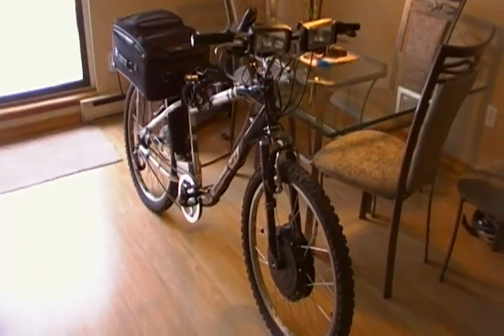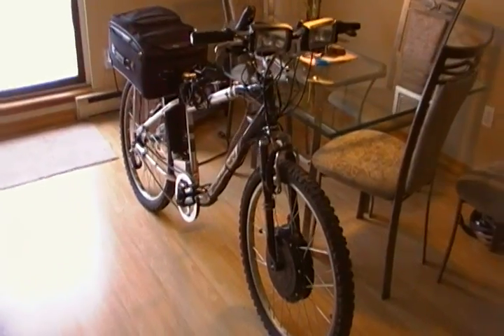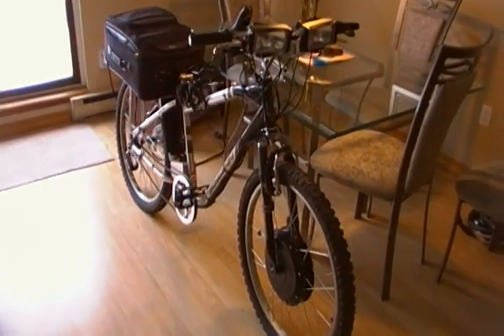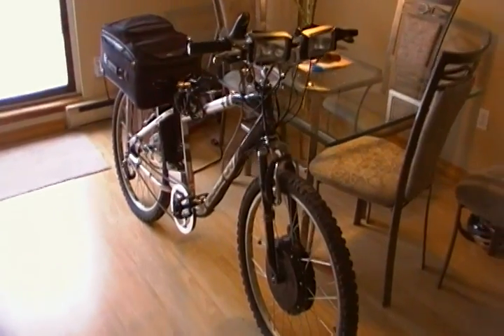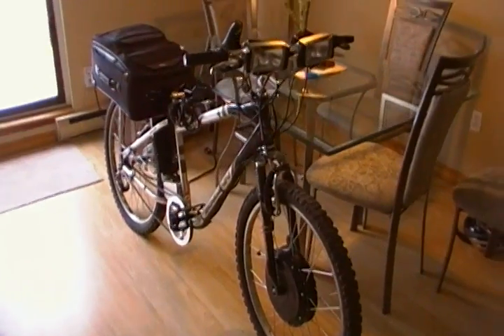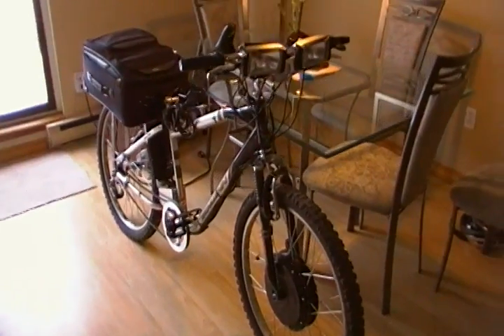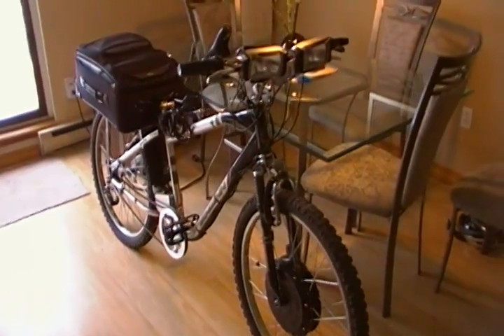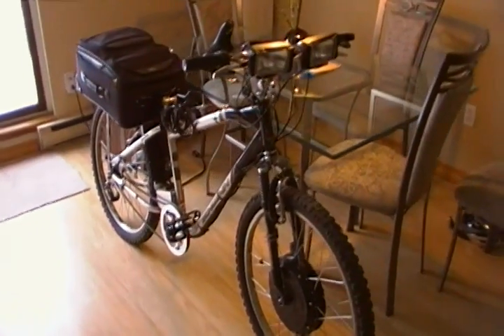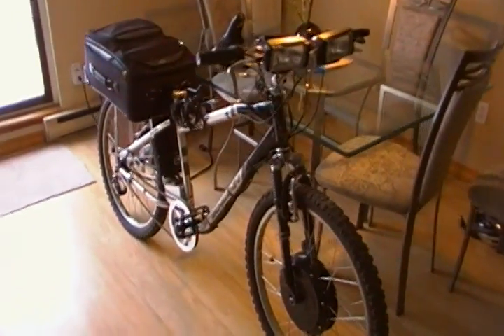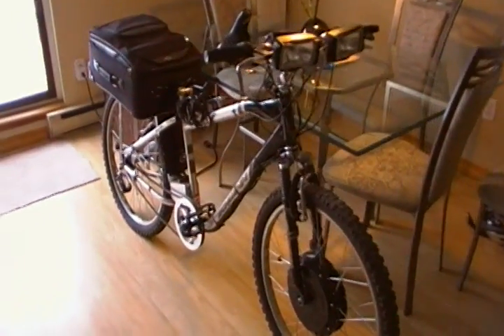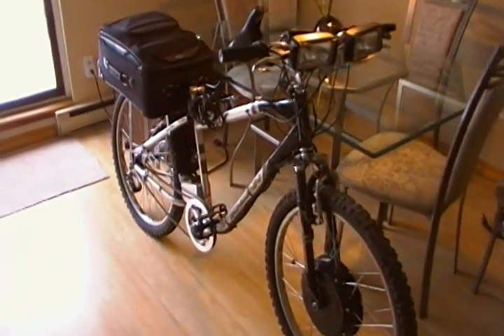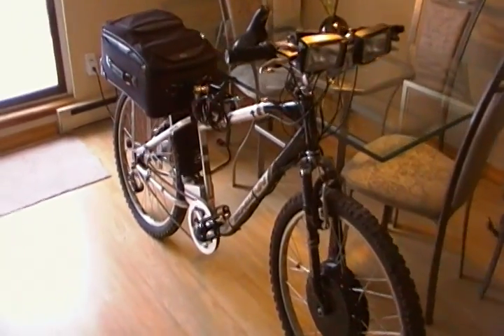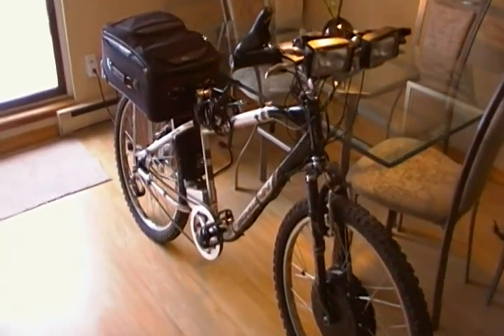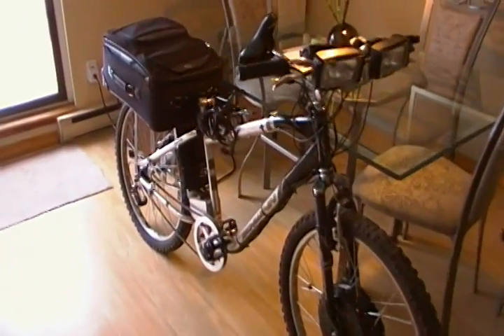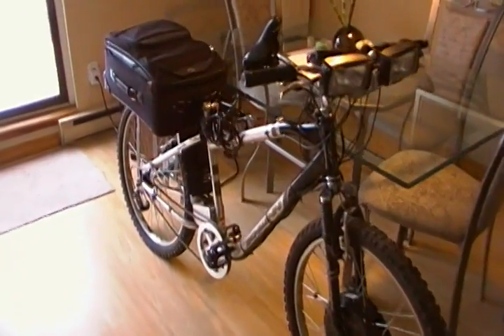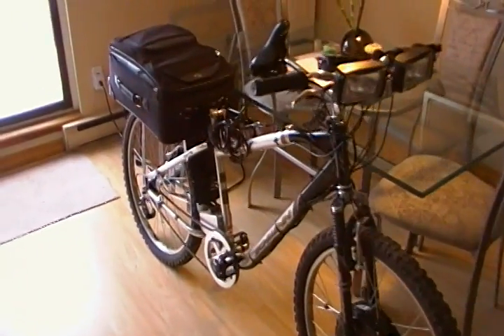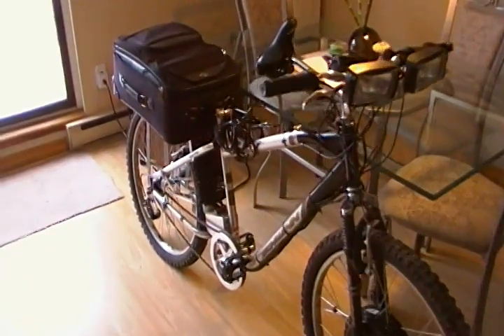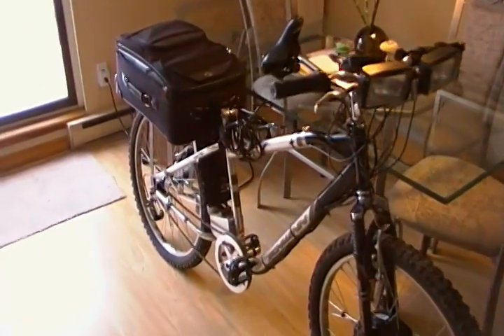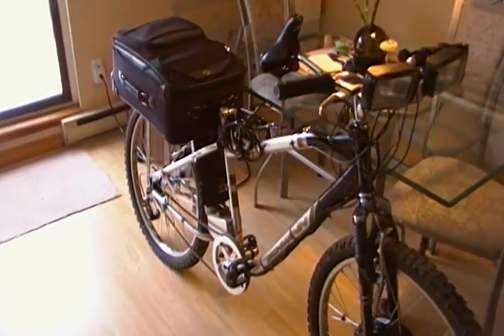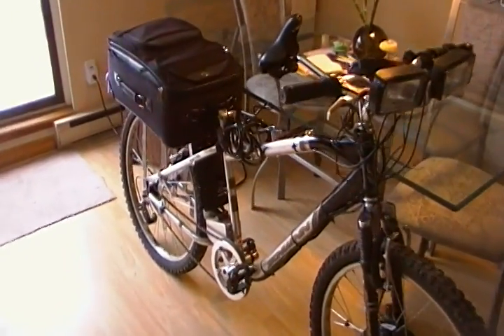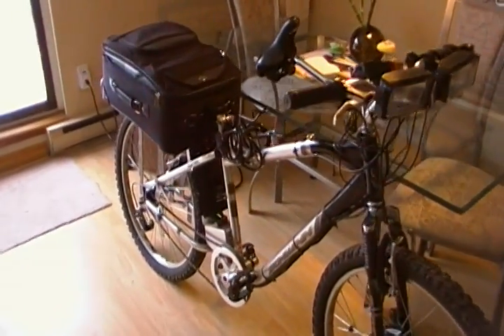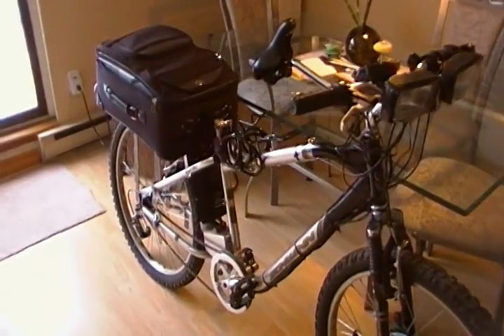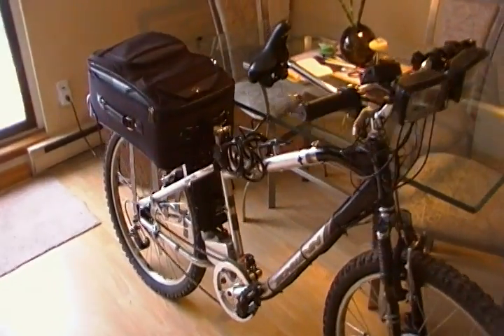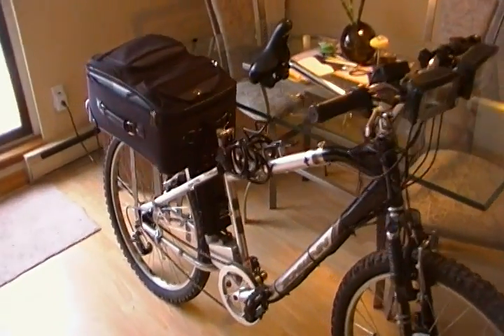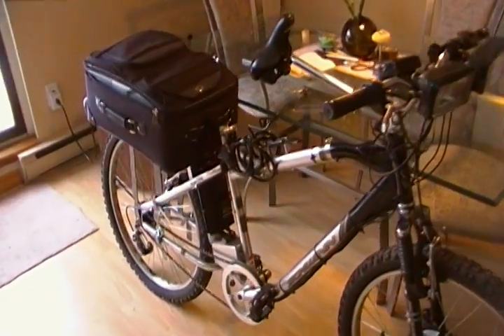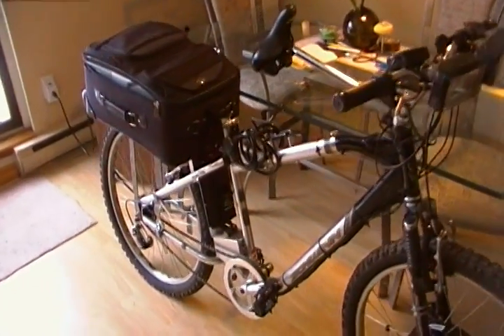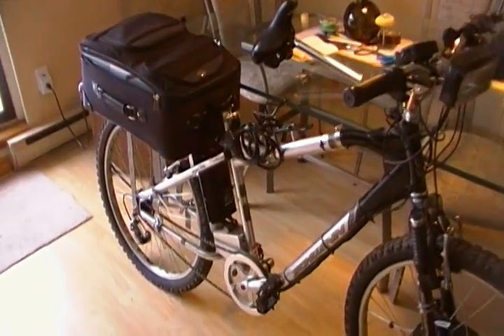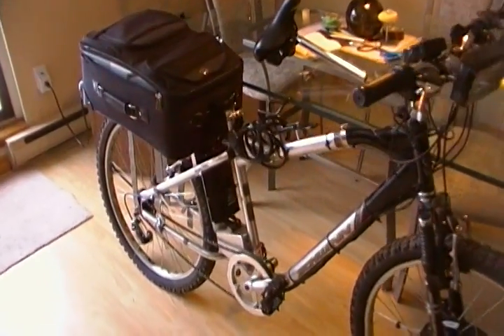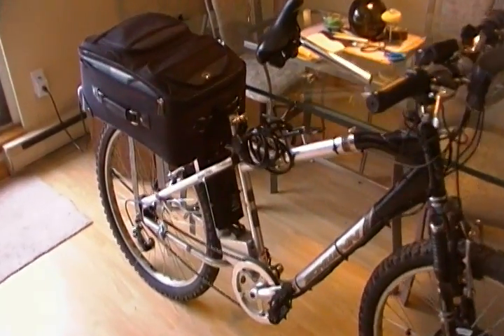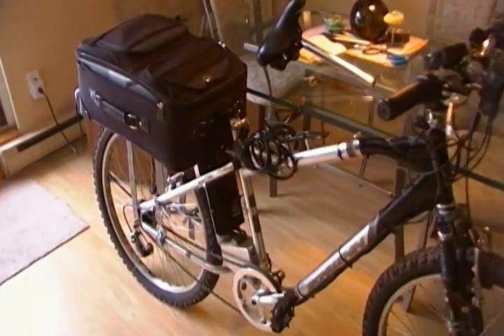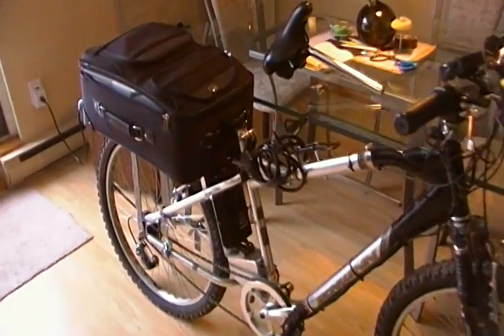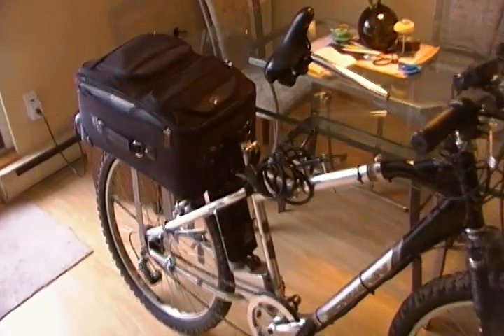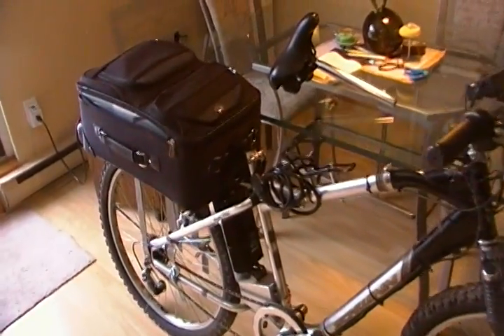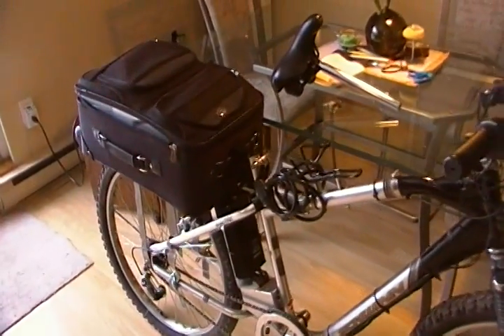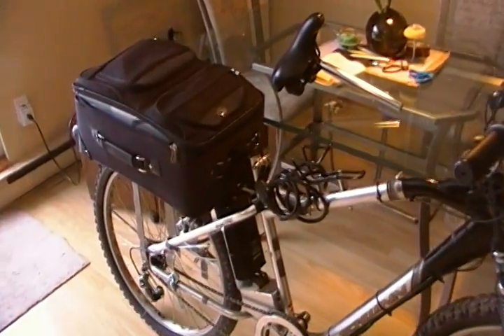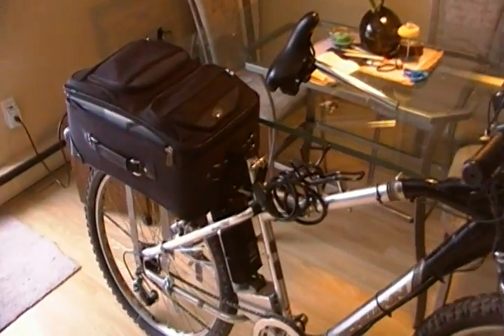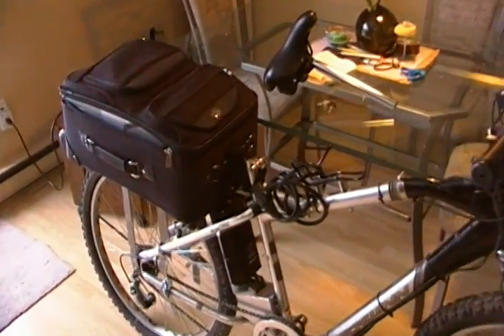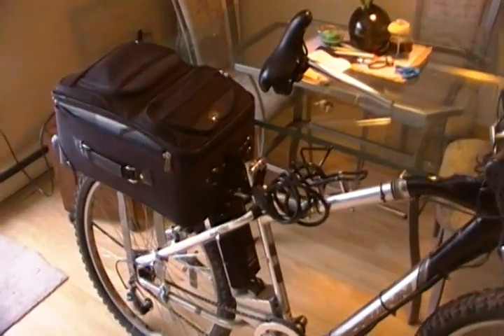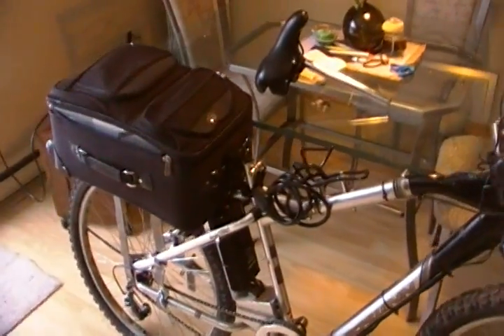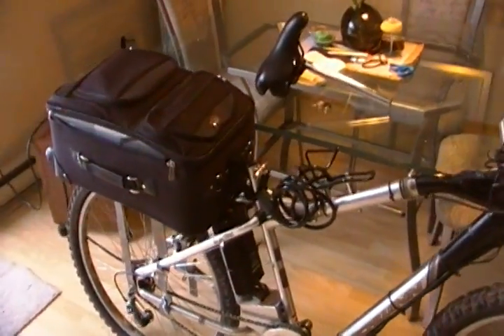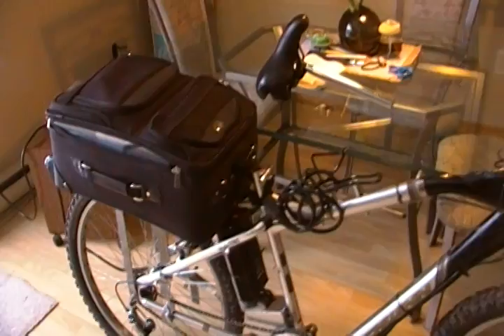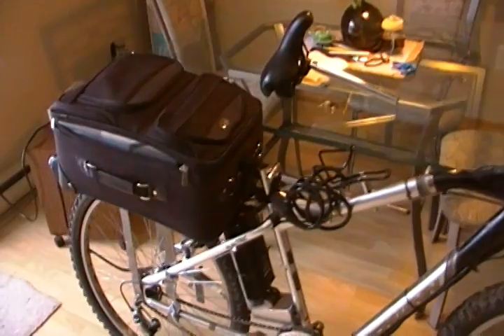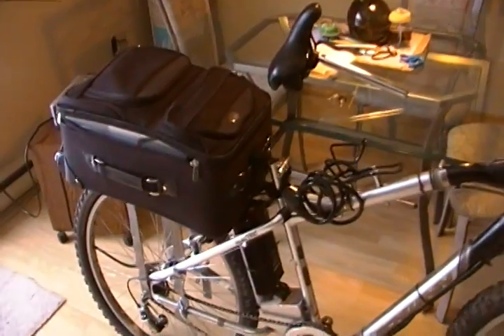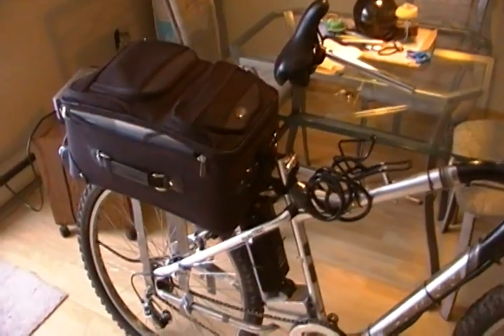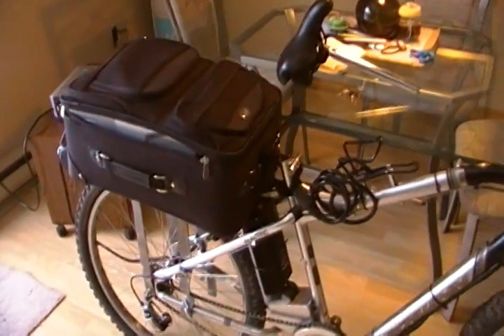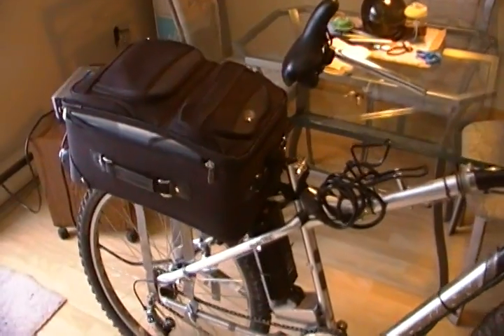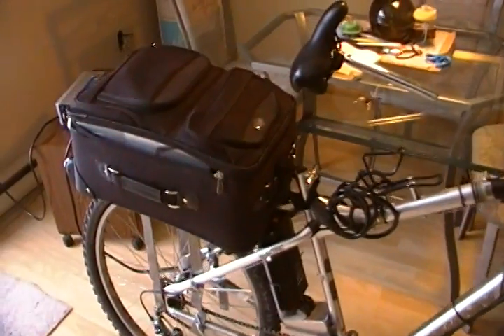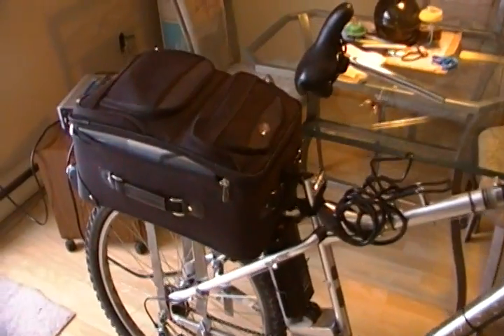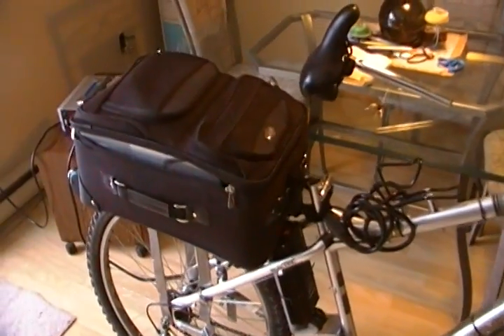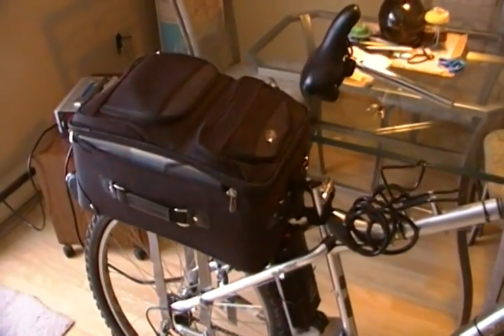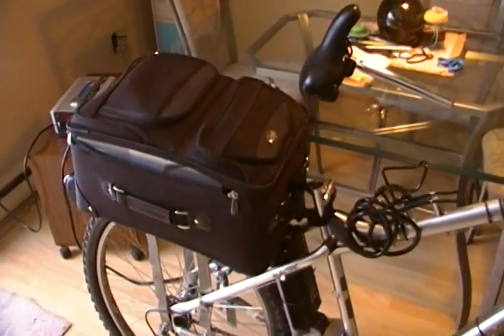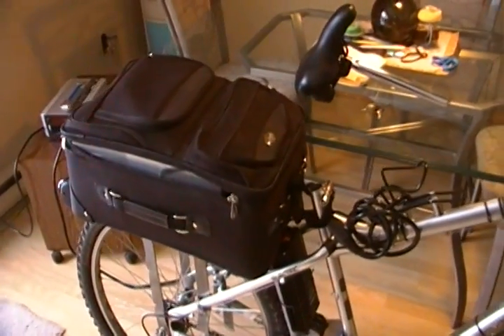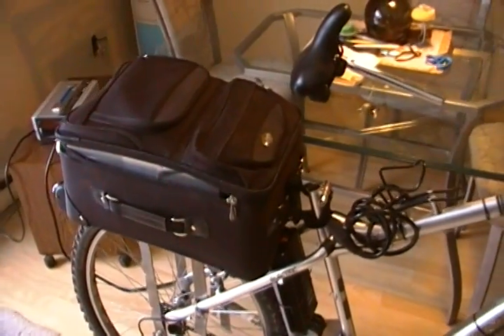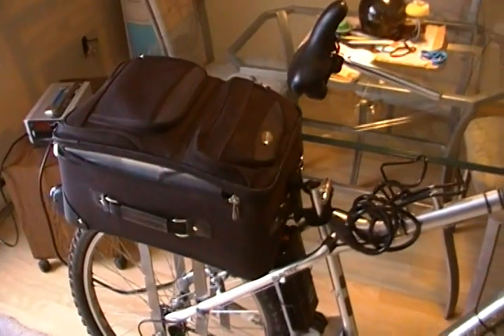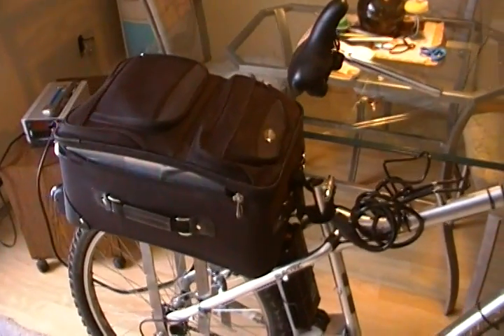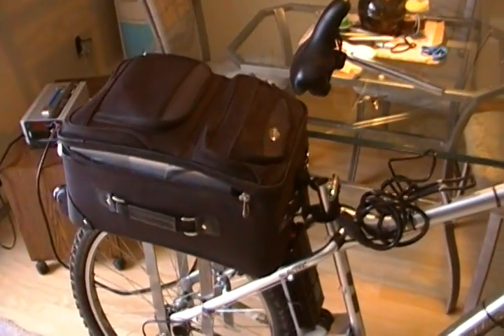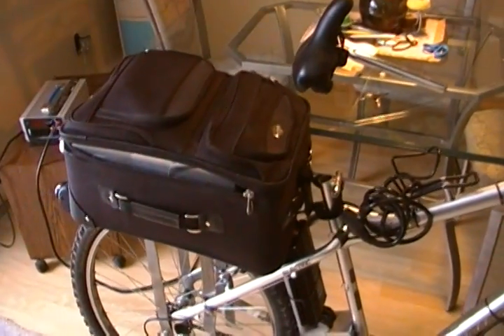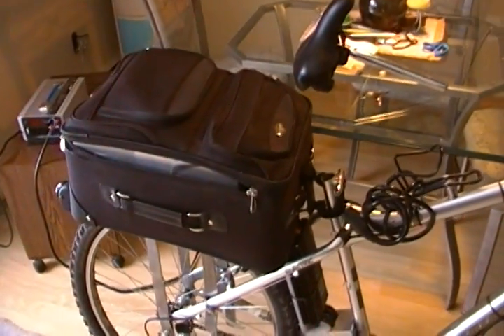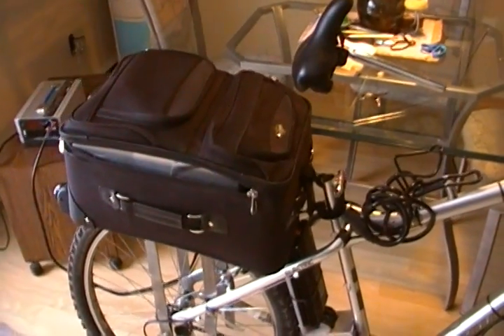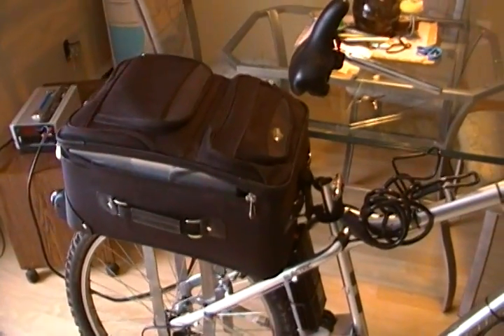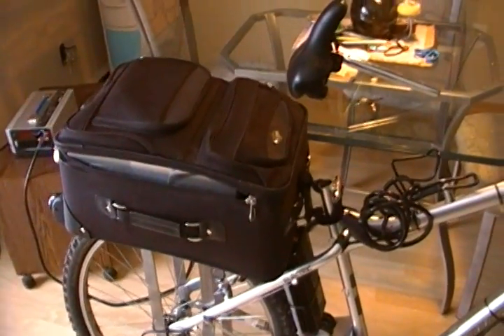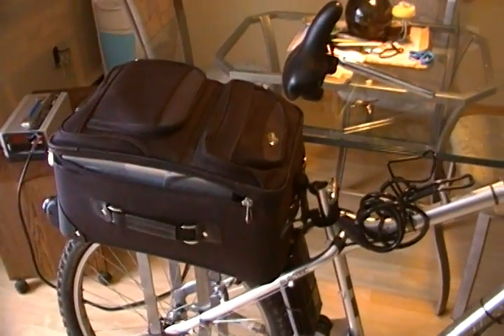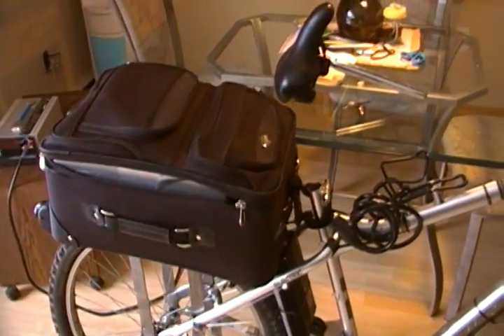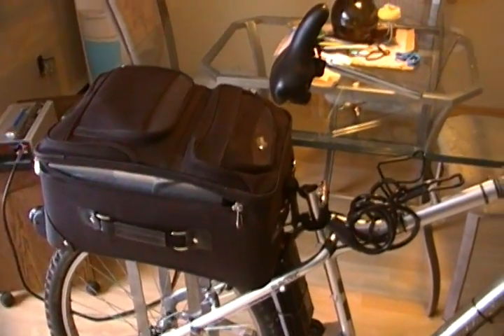A short video about the battery located on the back of my bike. It is a 72 volt, 40 amp hour battery.